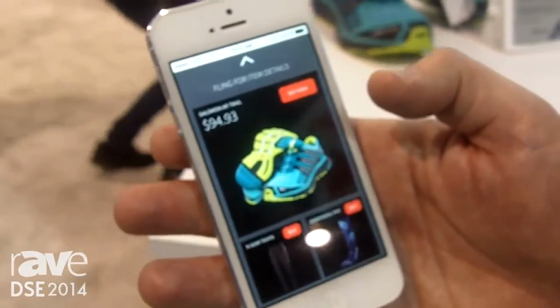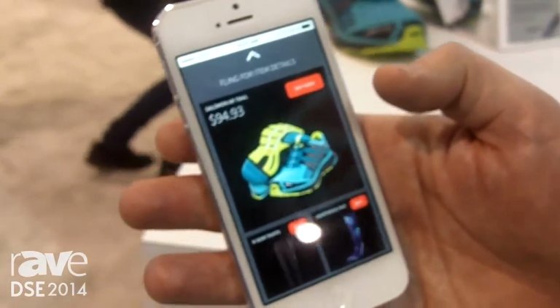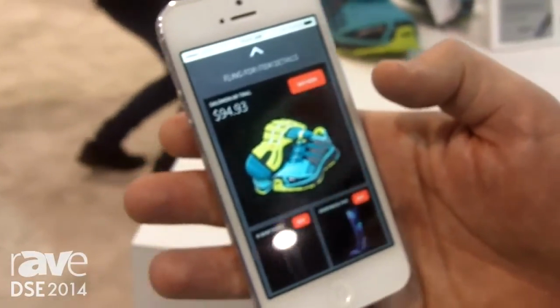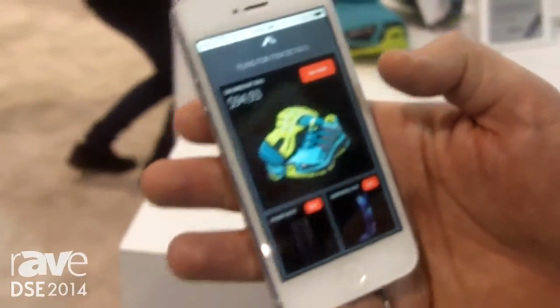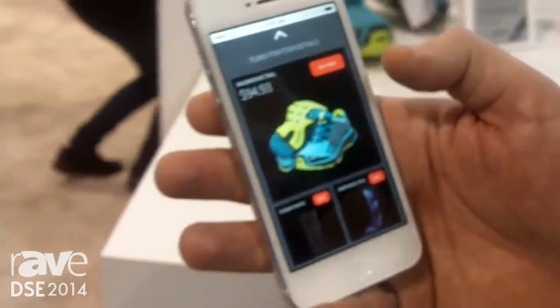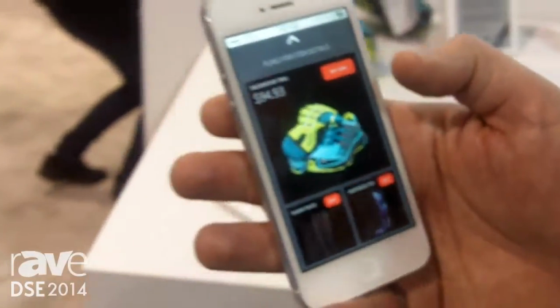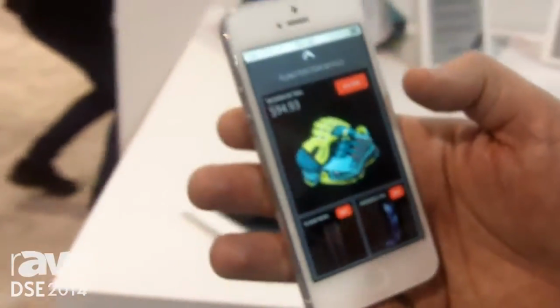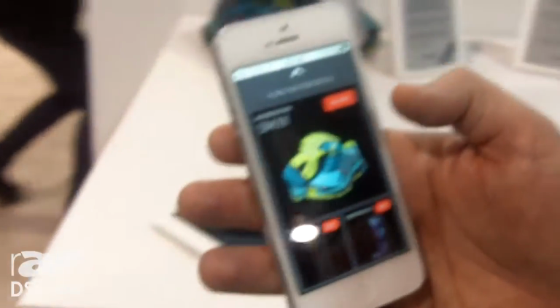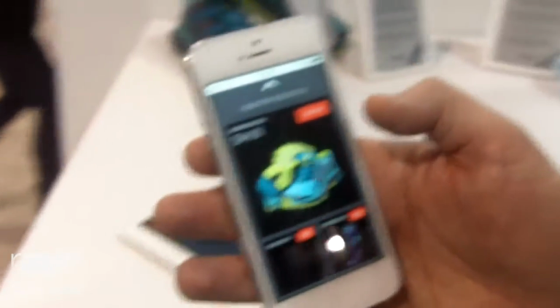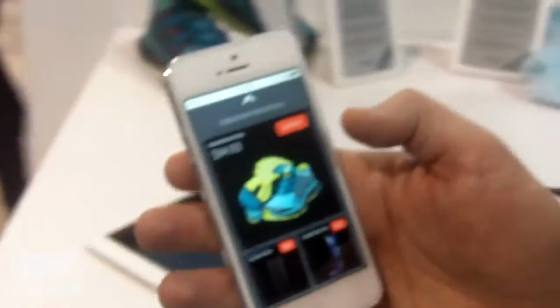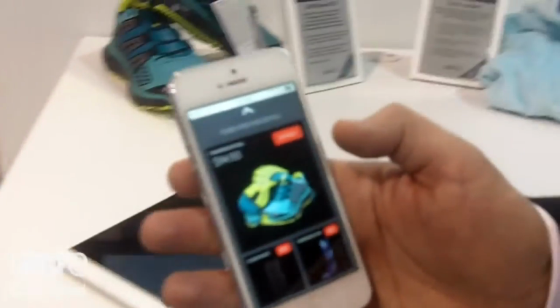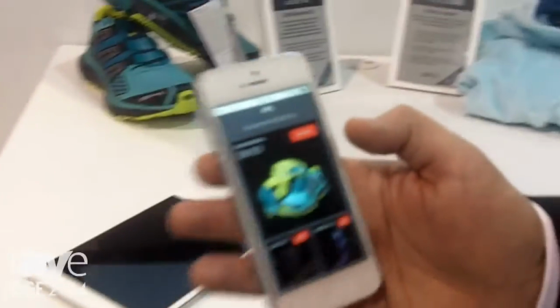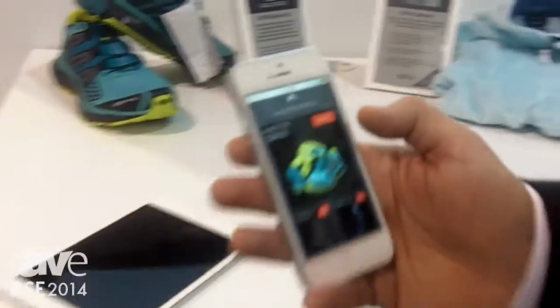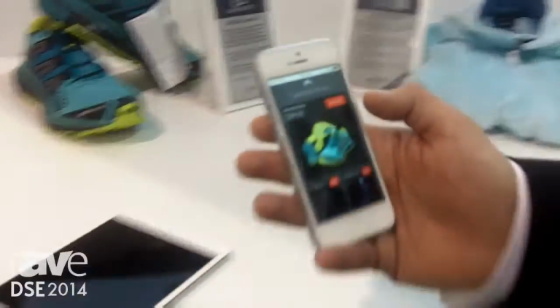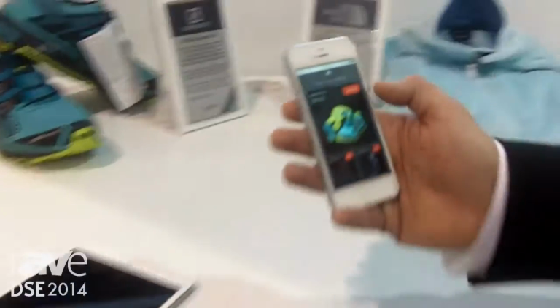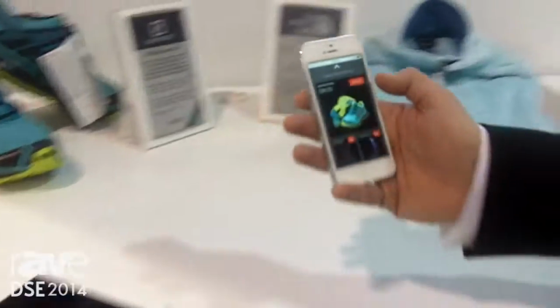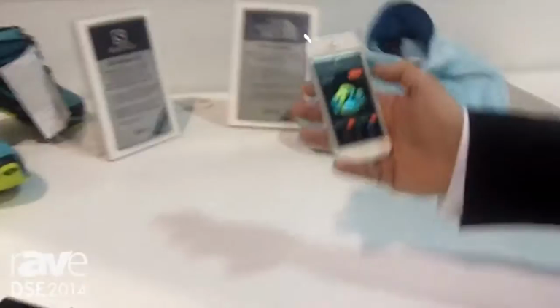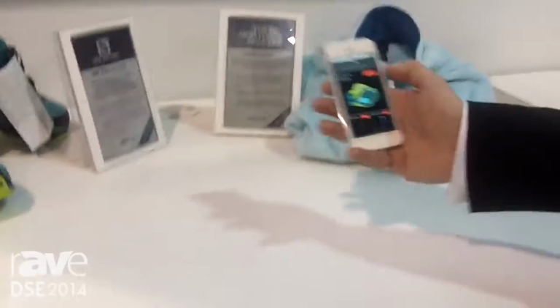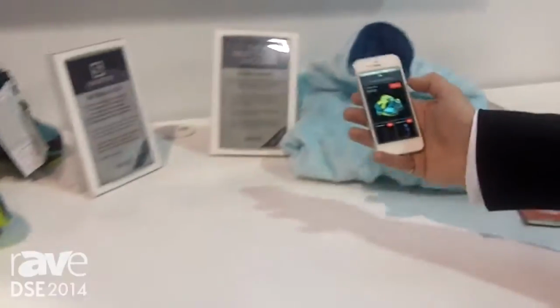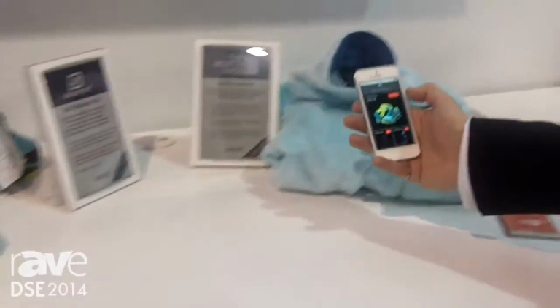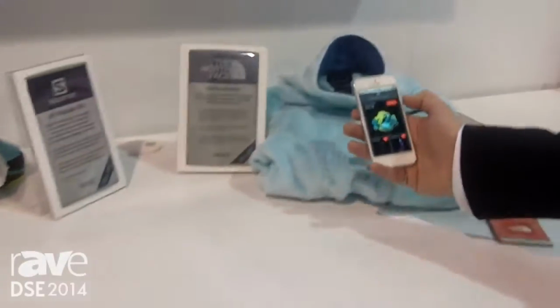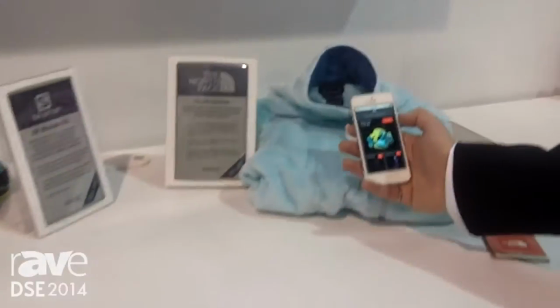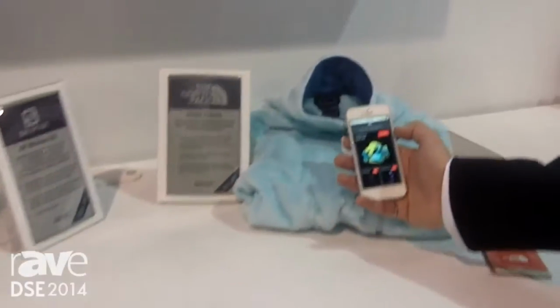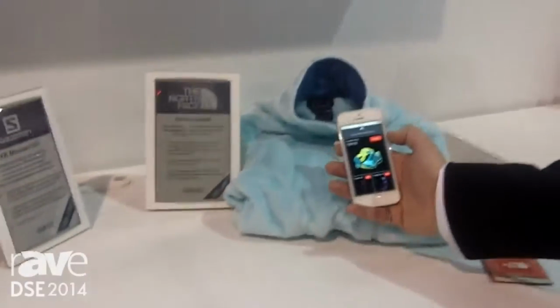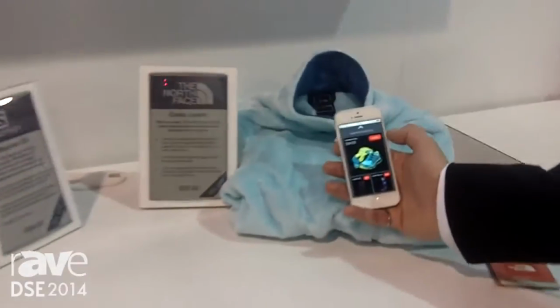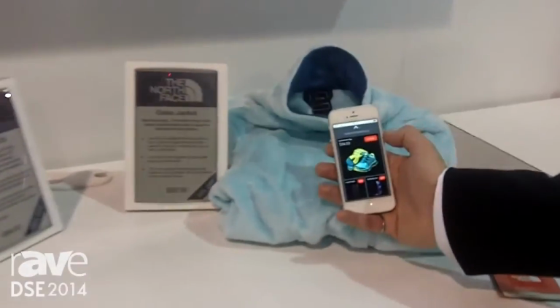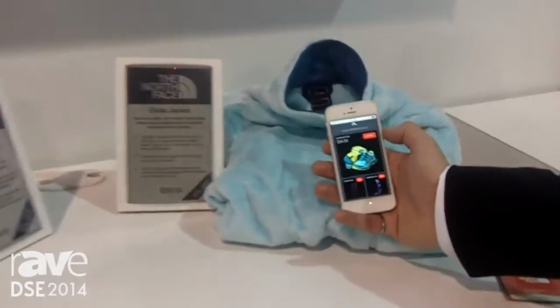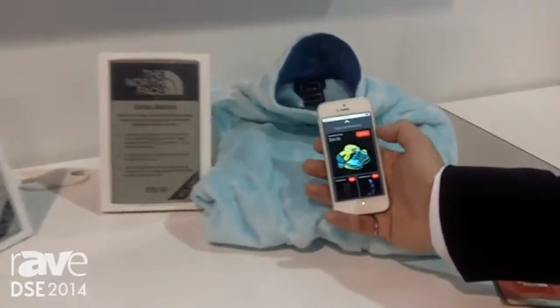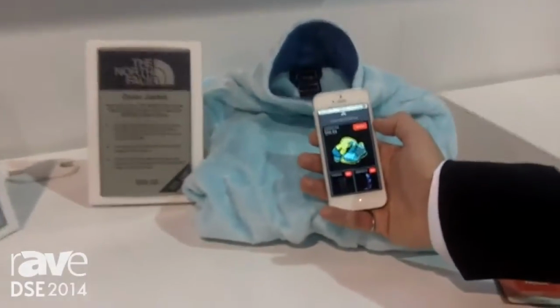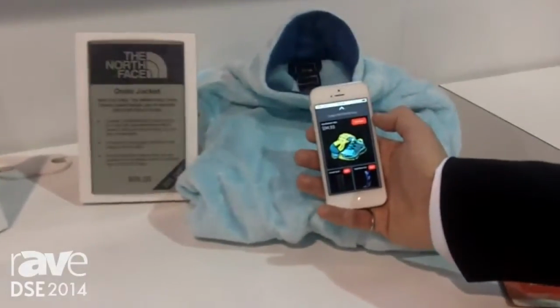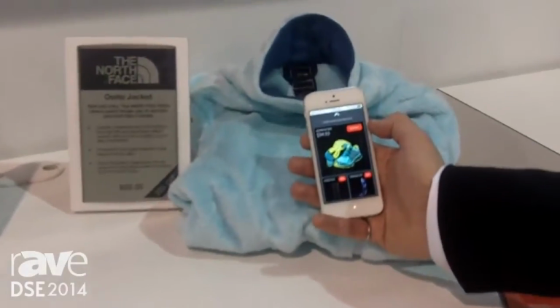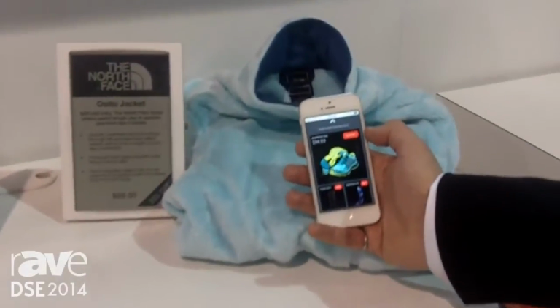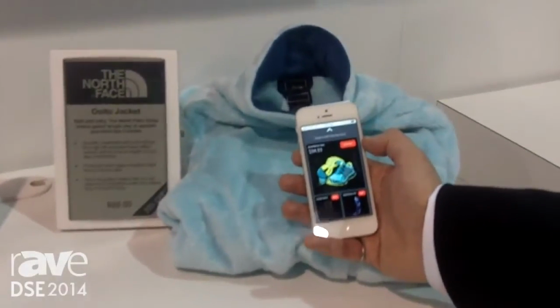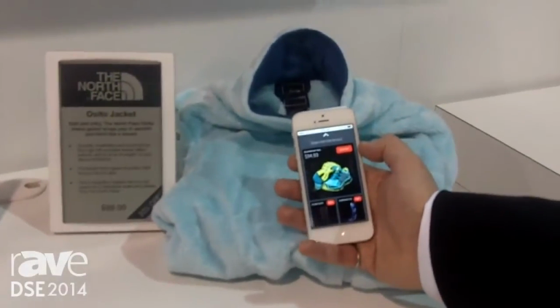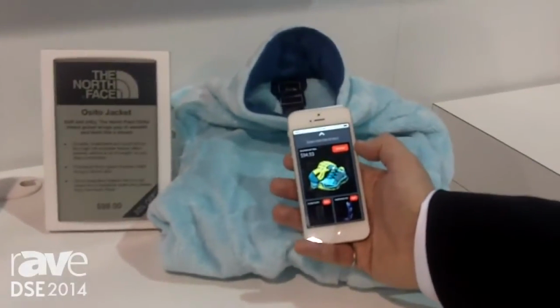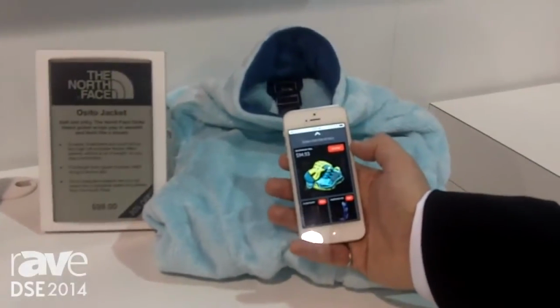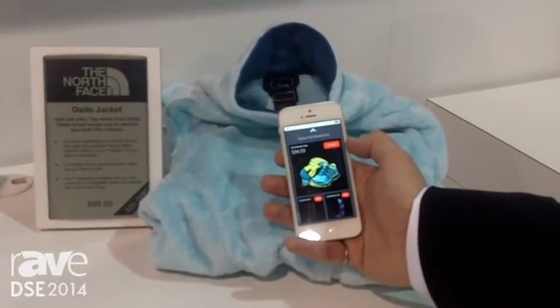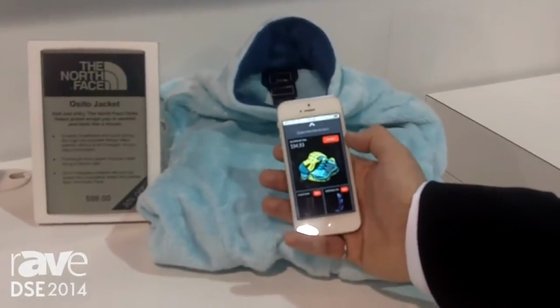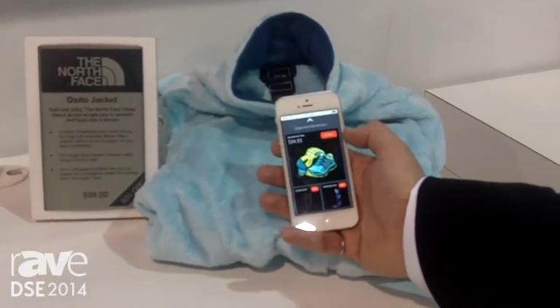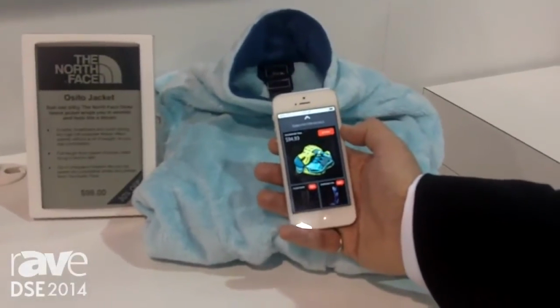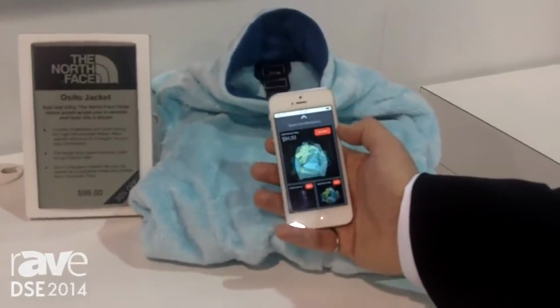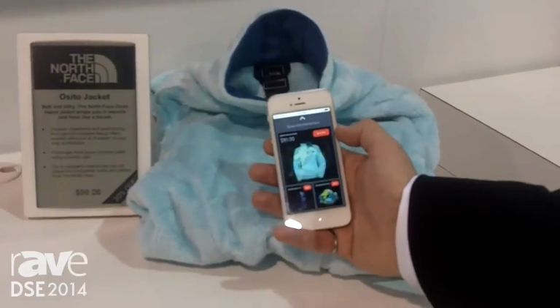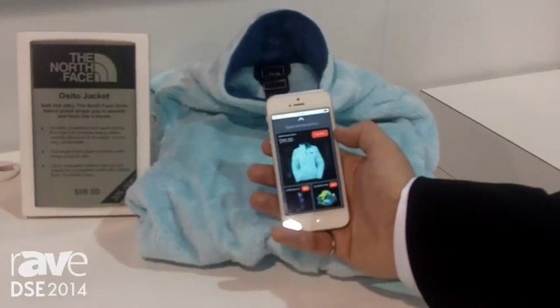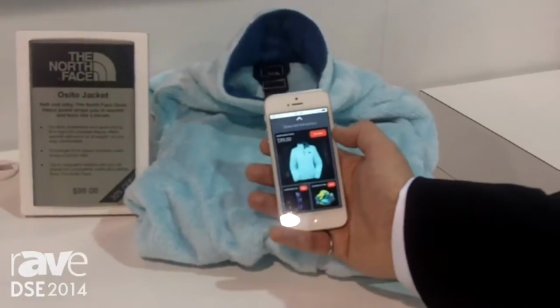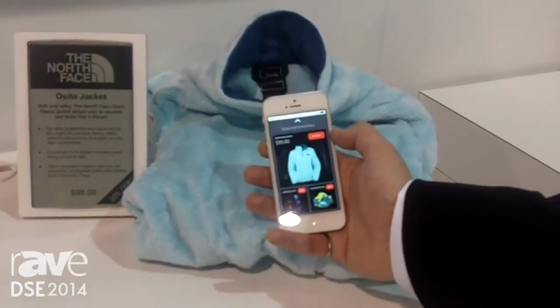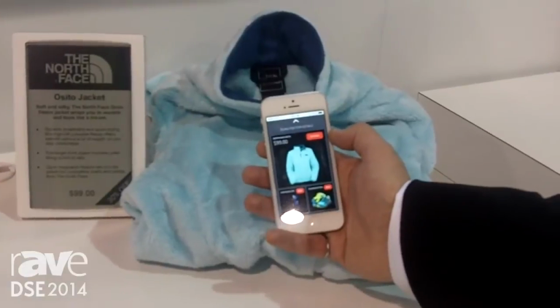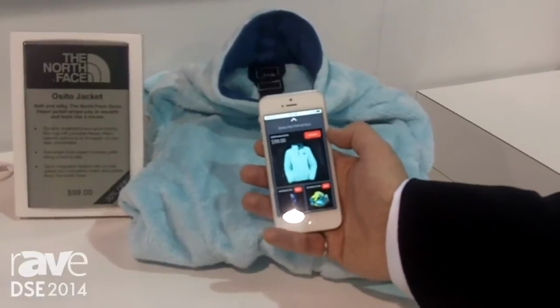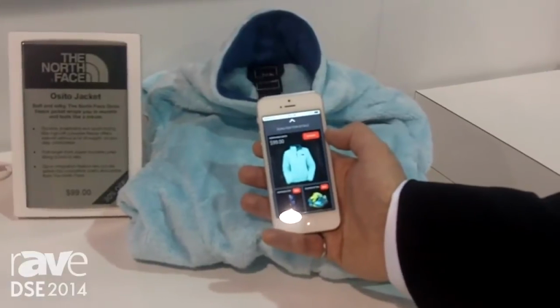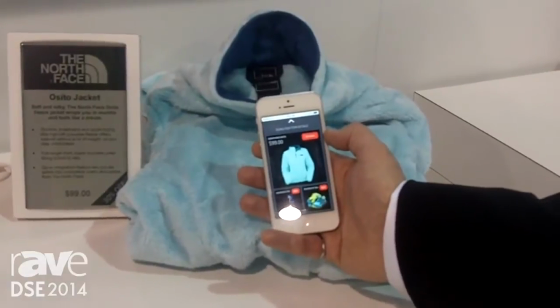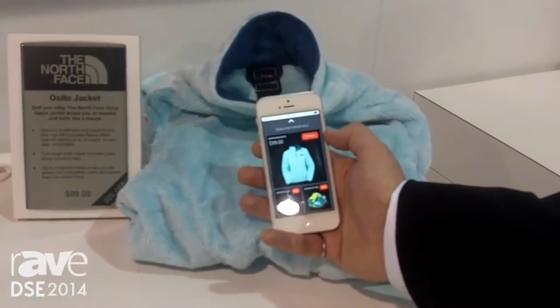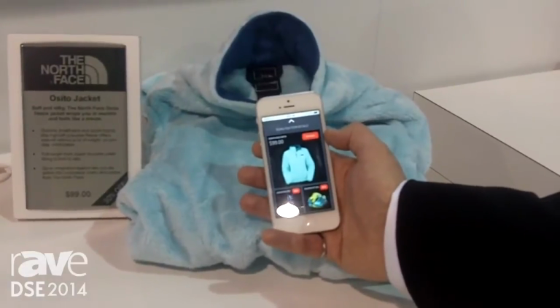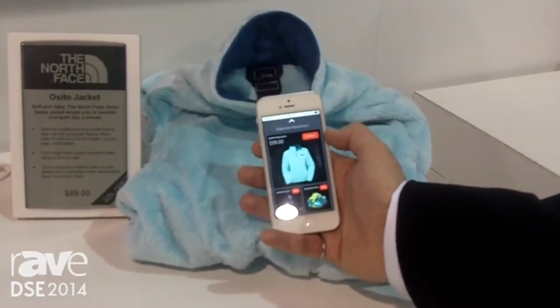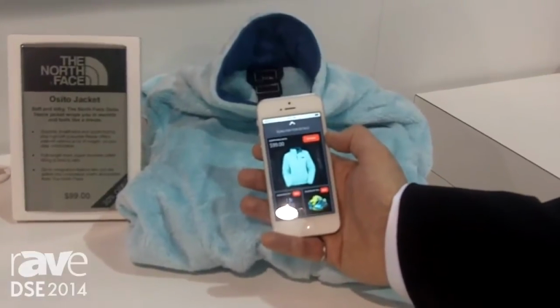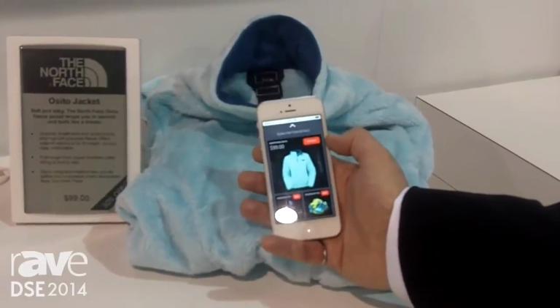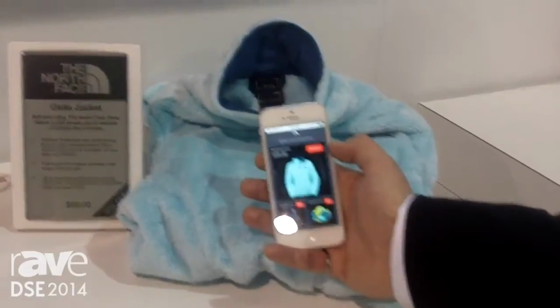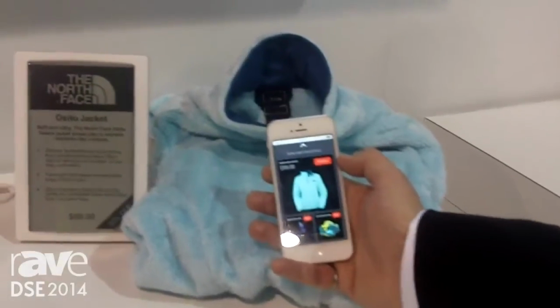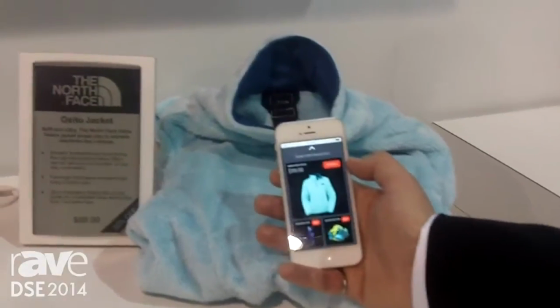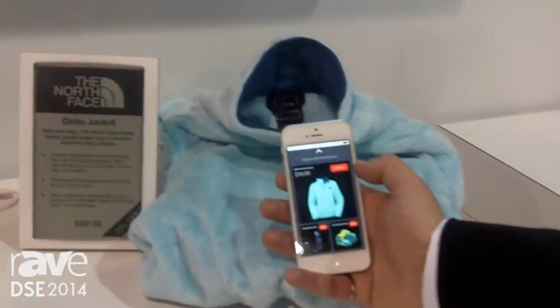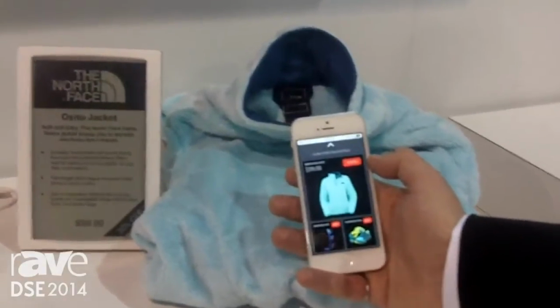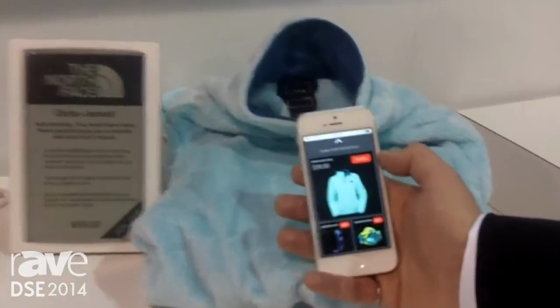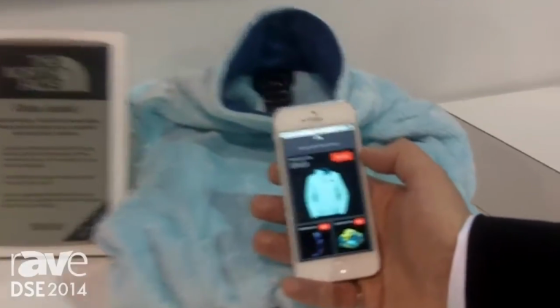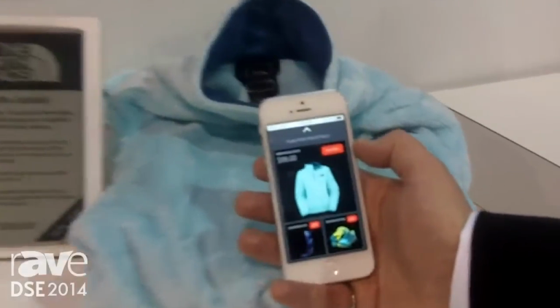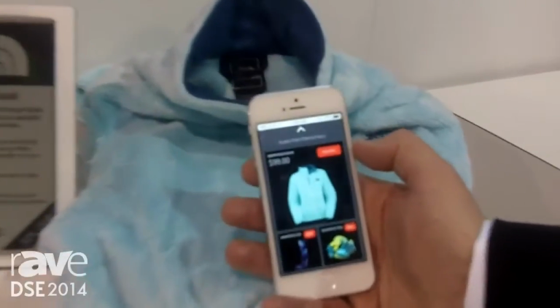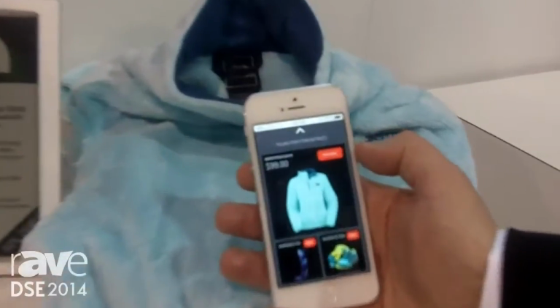As you walk up to a product using beacon technology, we can recognize which product you're near, and the phone automatically shows the product that you're near.